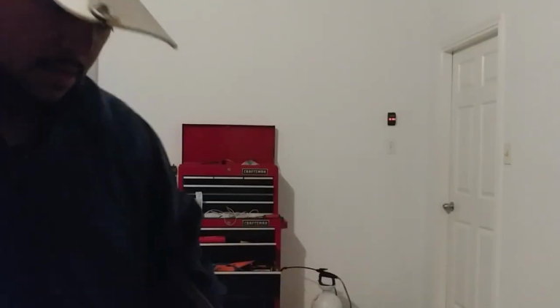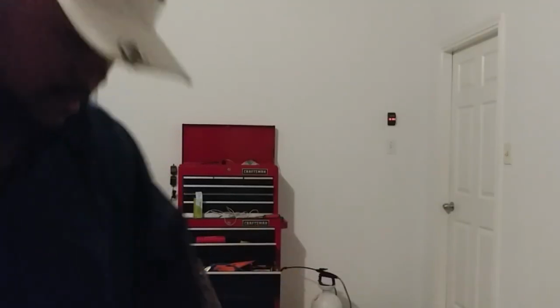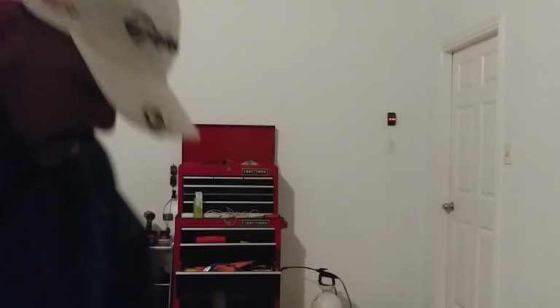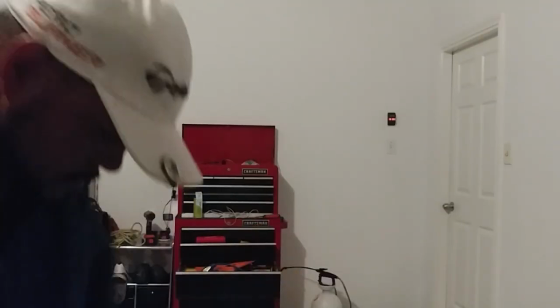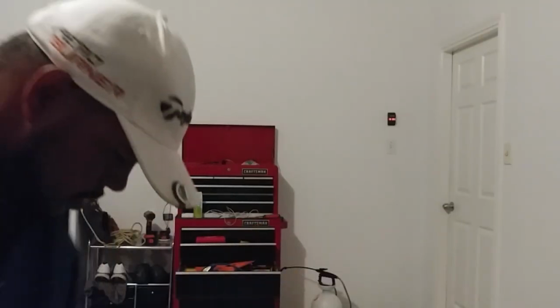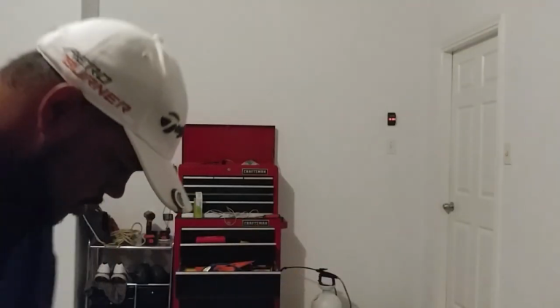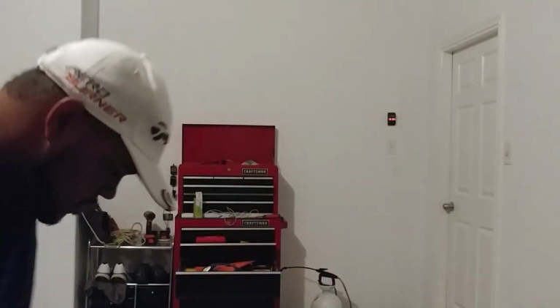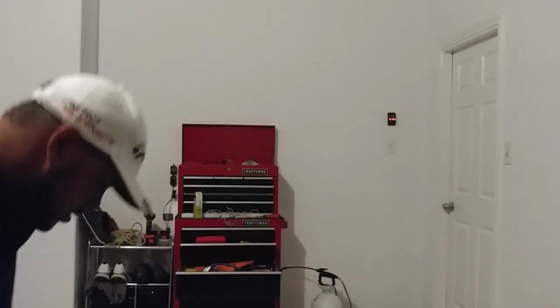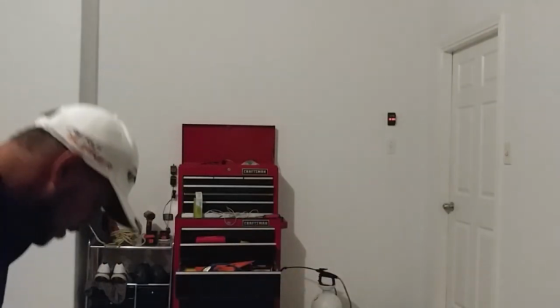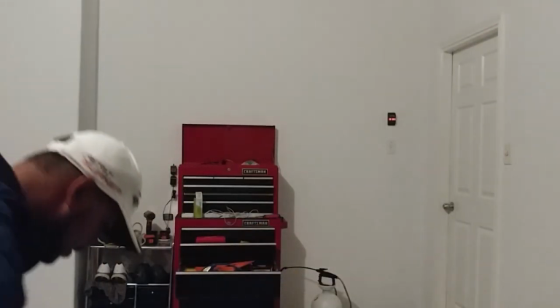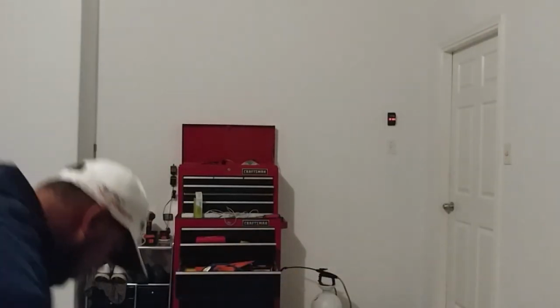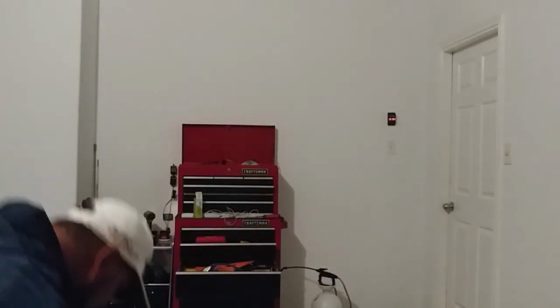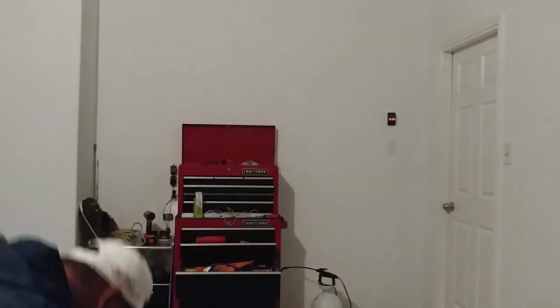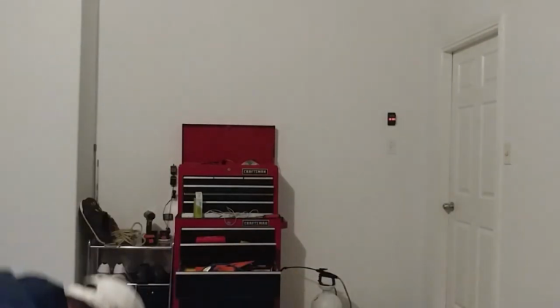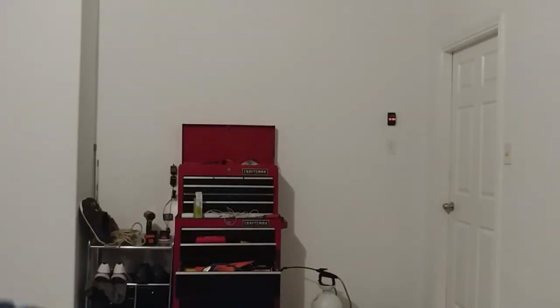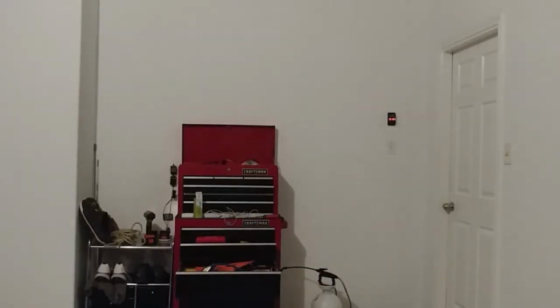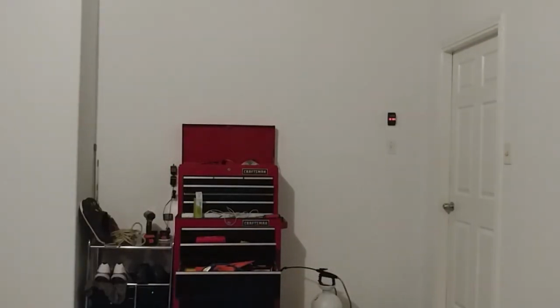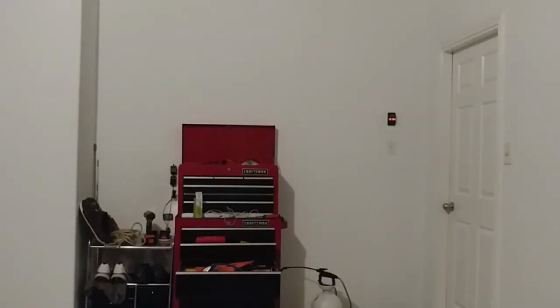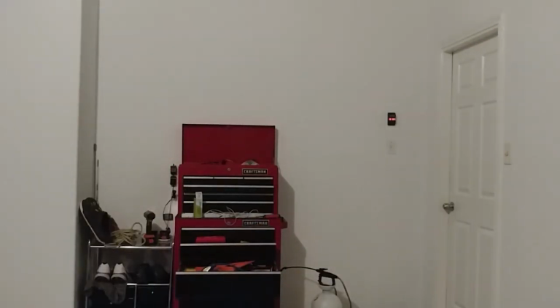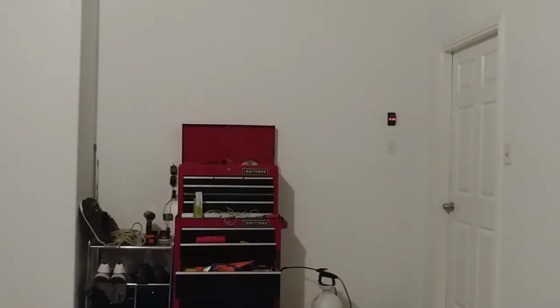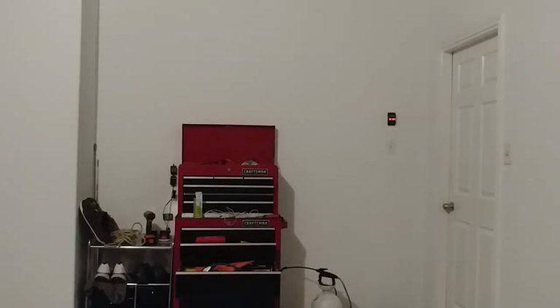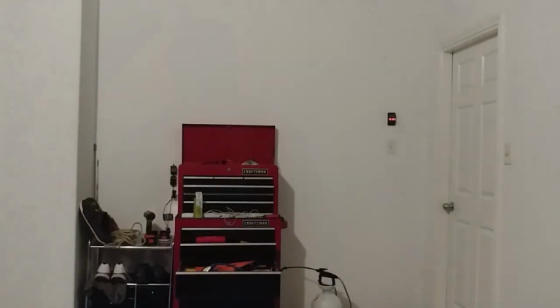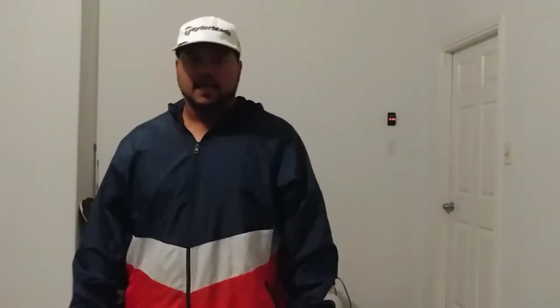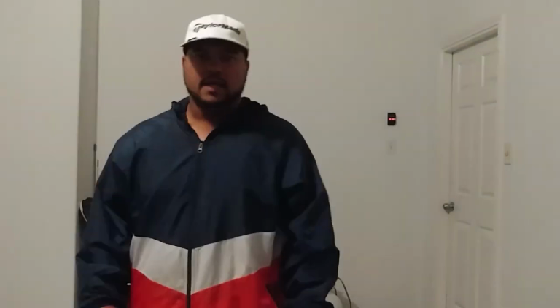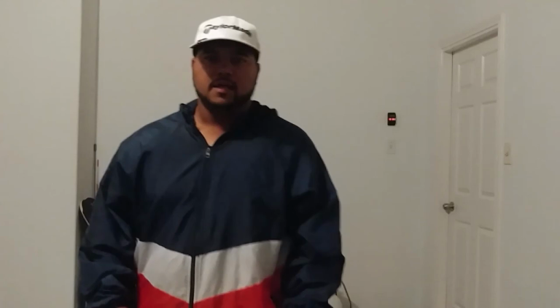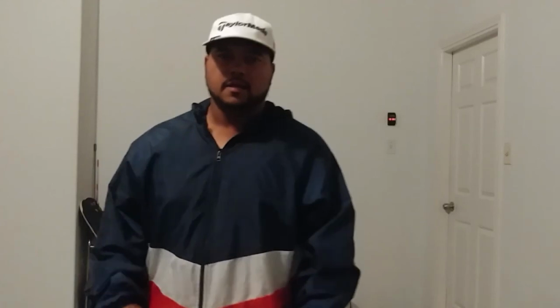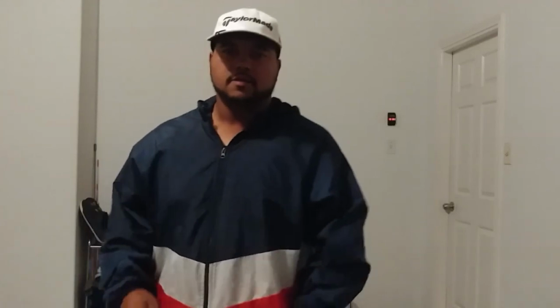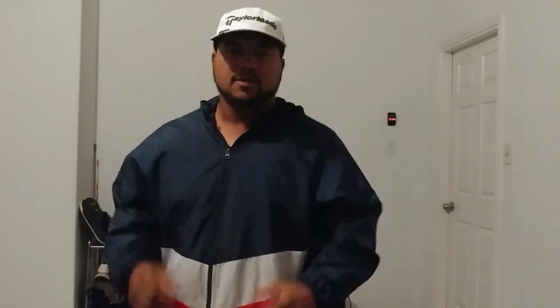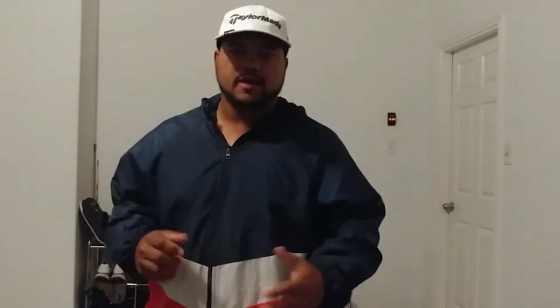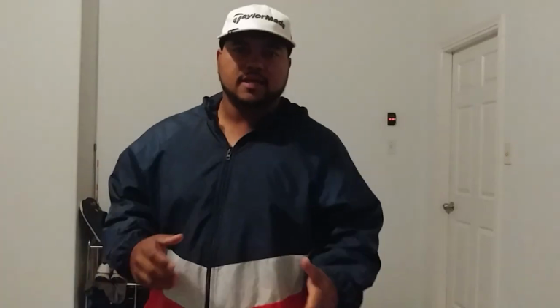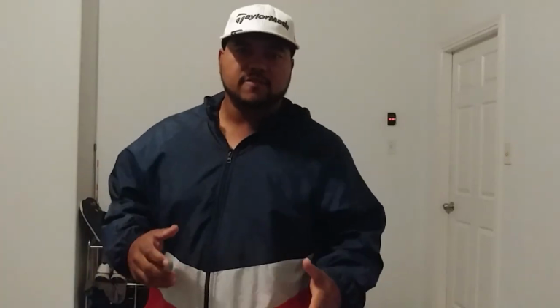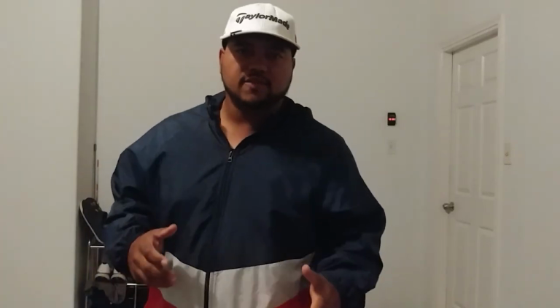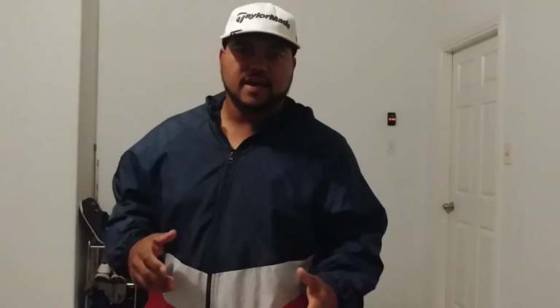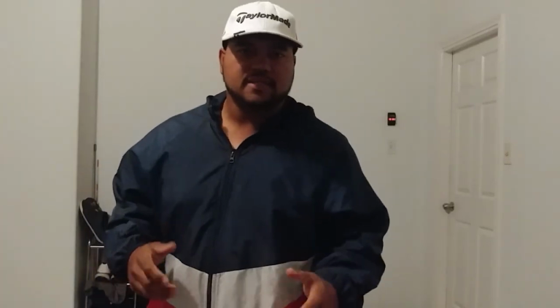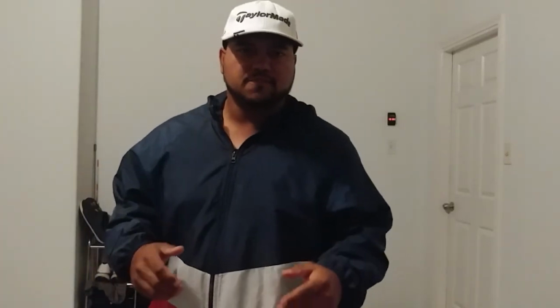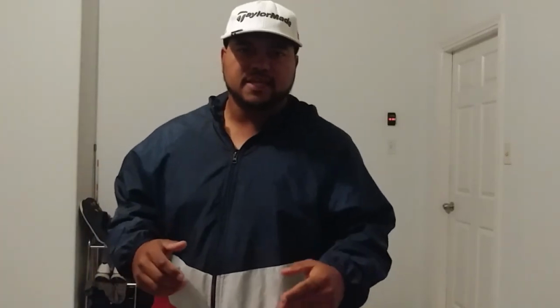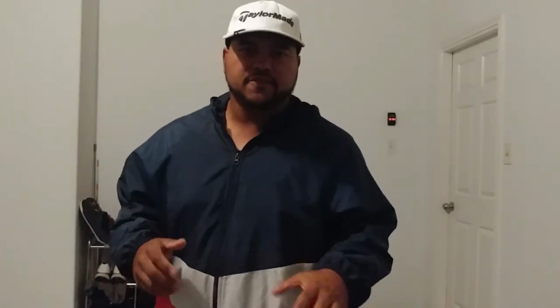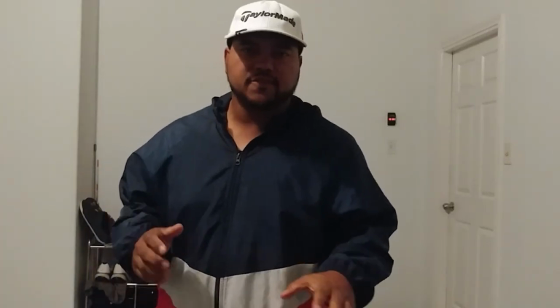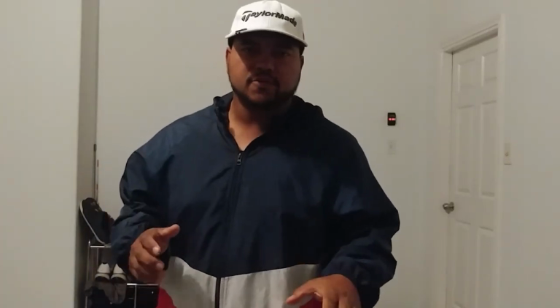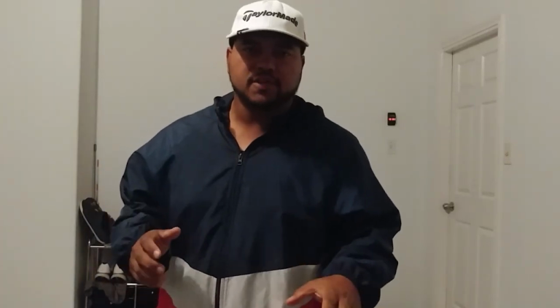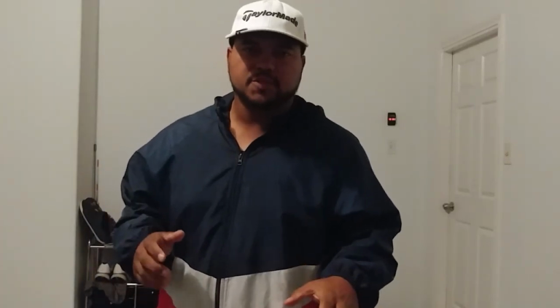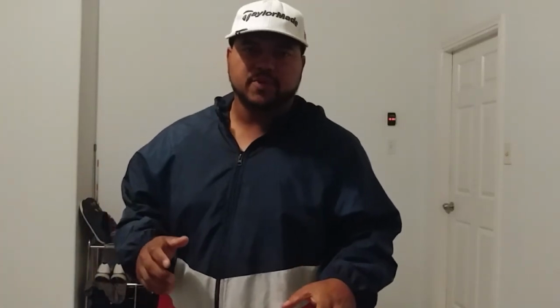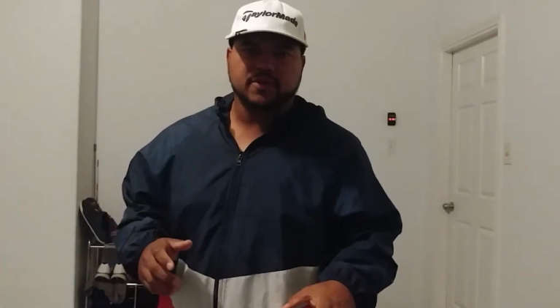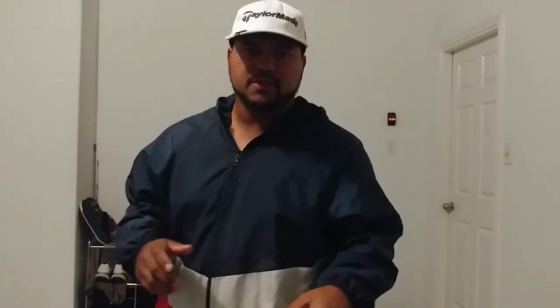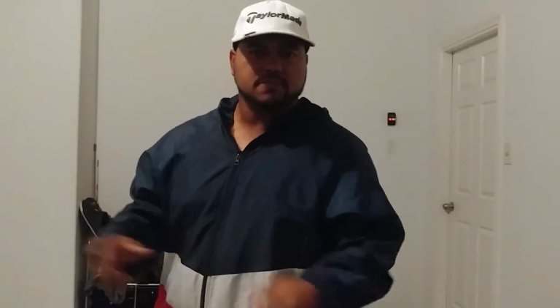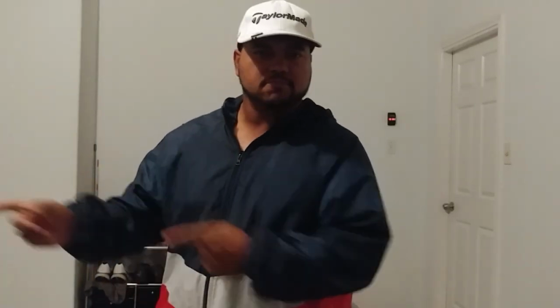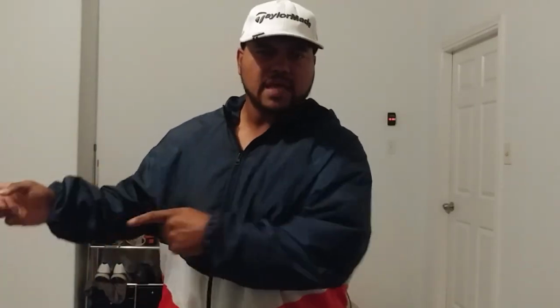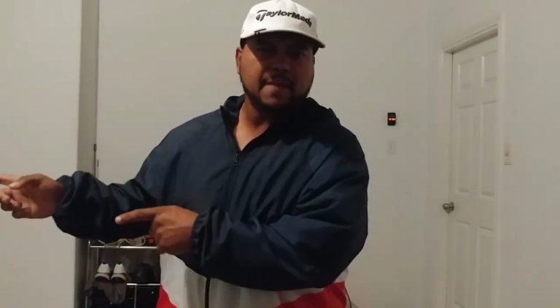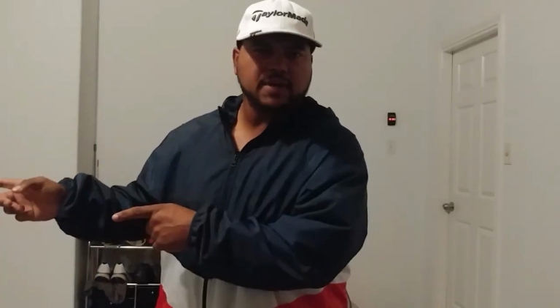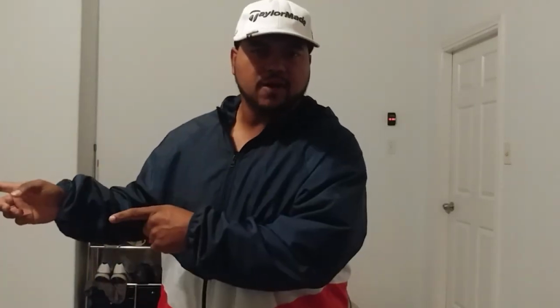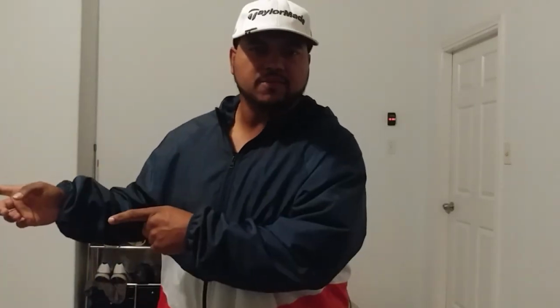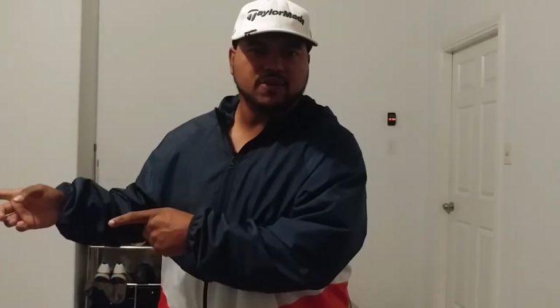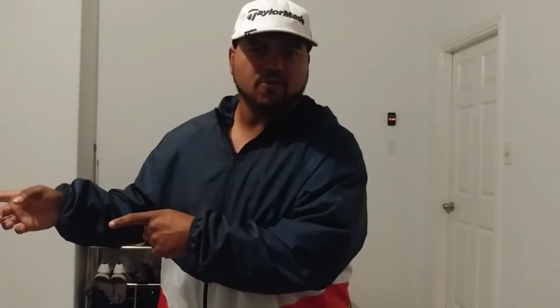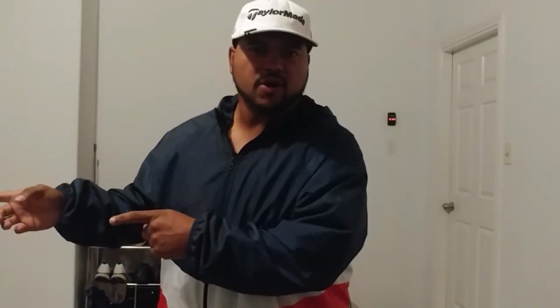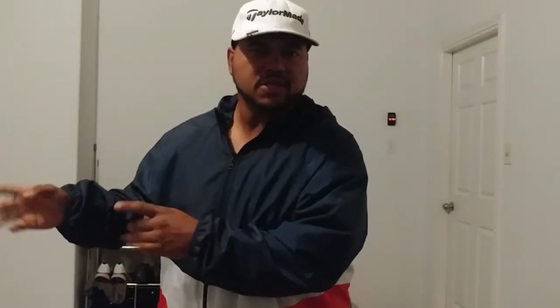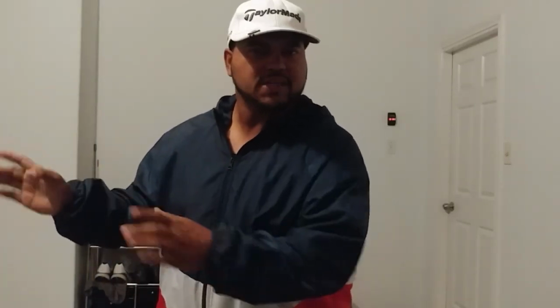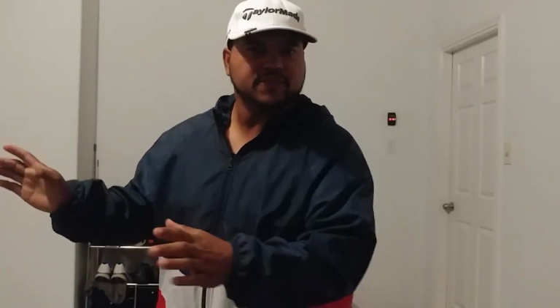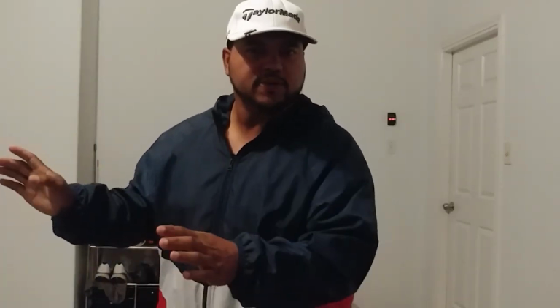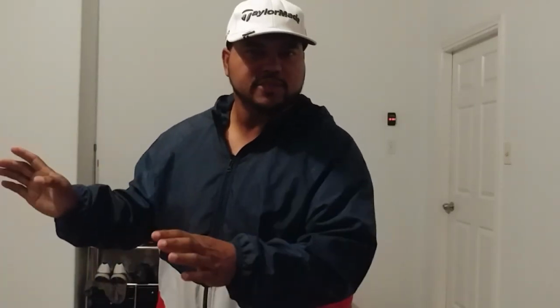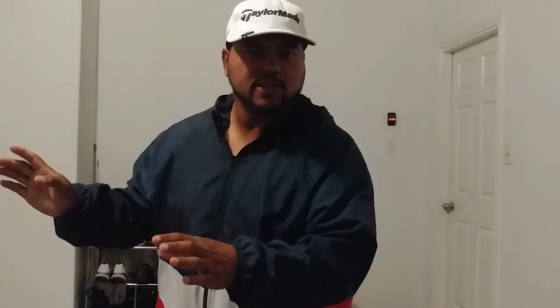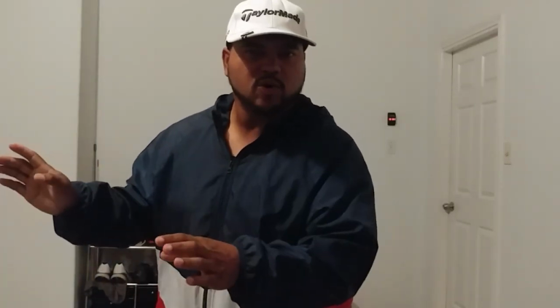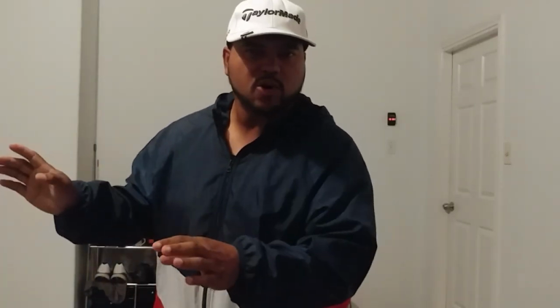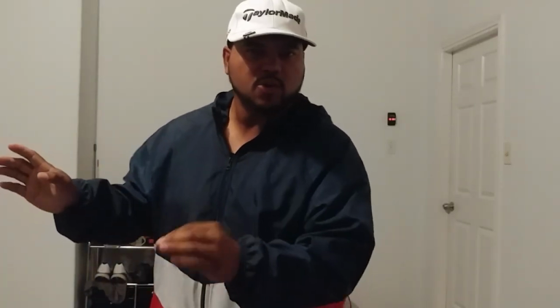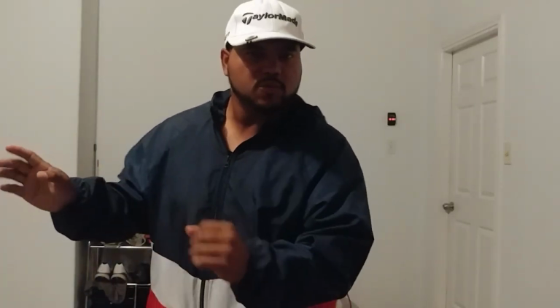I don't want bad lighting right now. So I can give you guys the best viewing experience, I'm gonna open the garage even though it's a little cold.